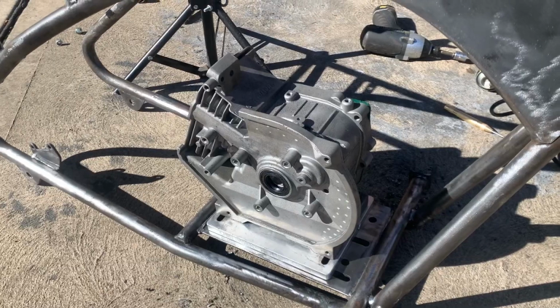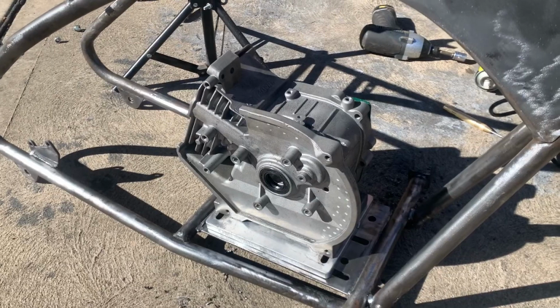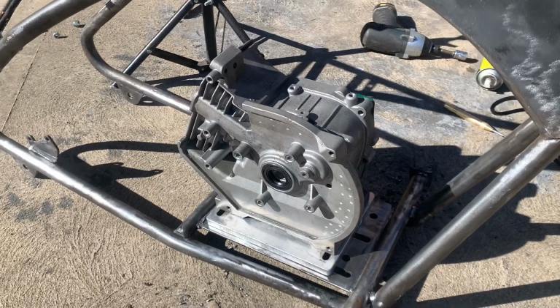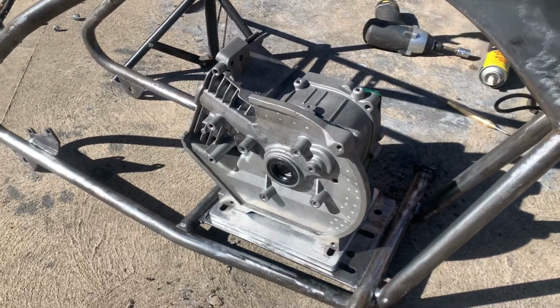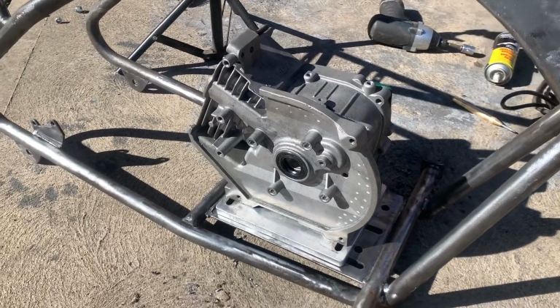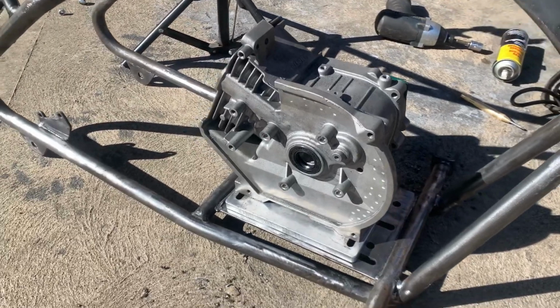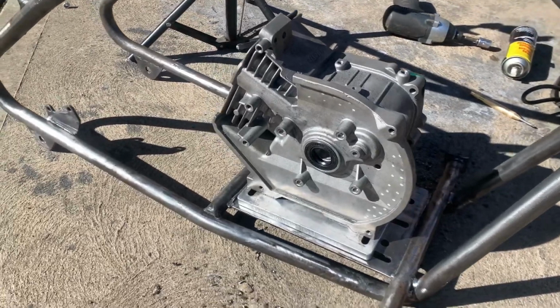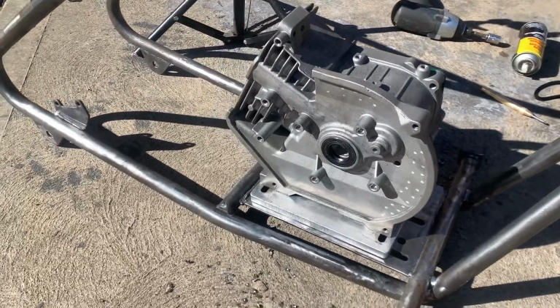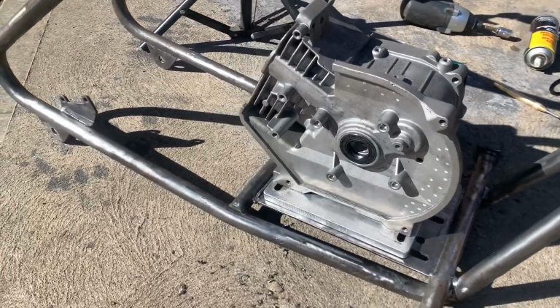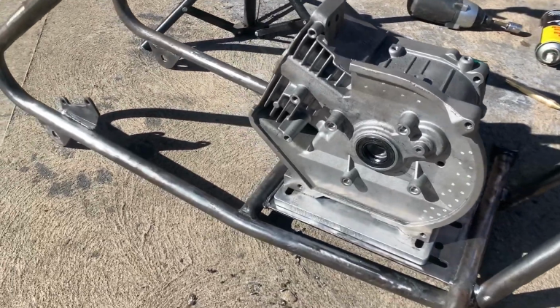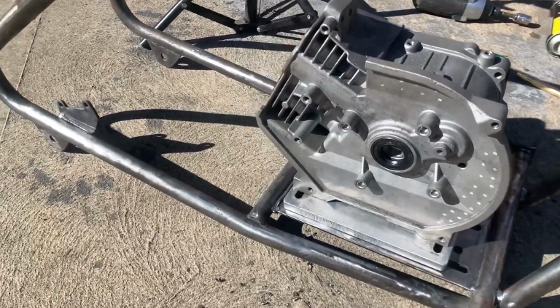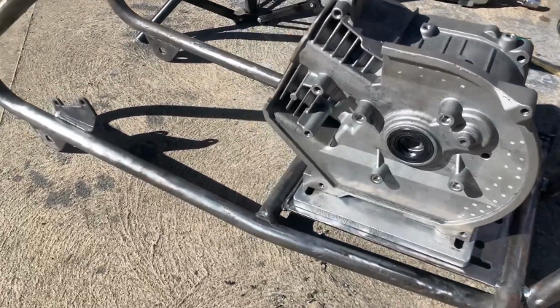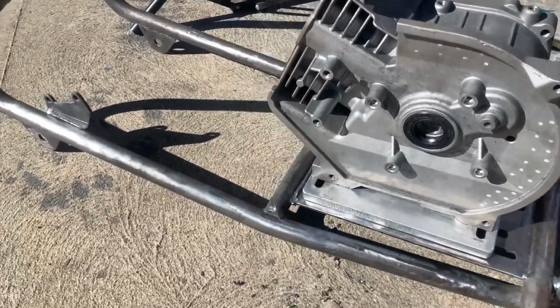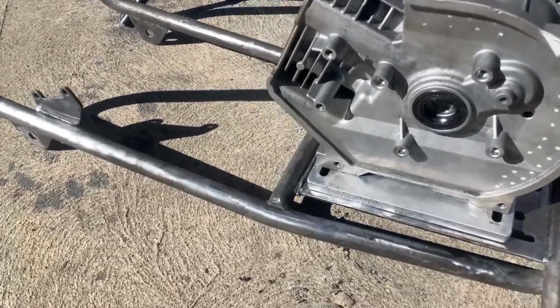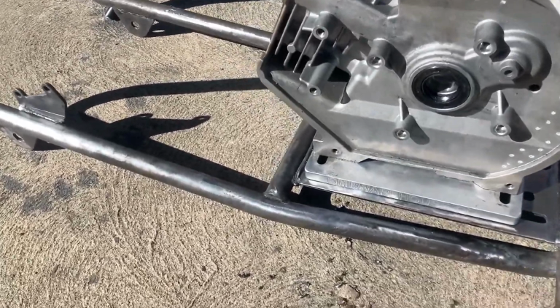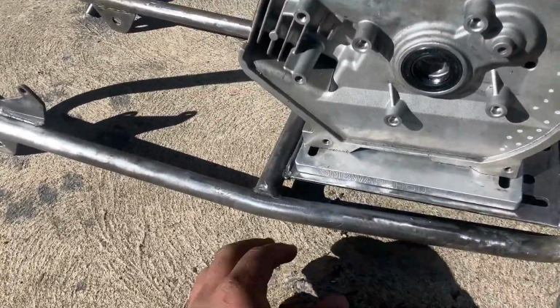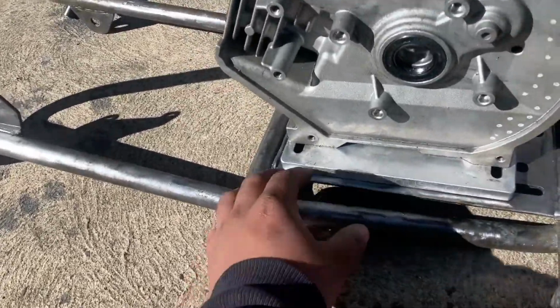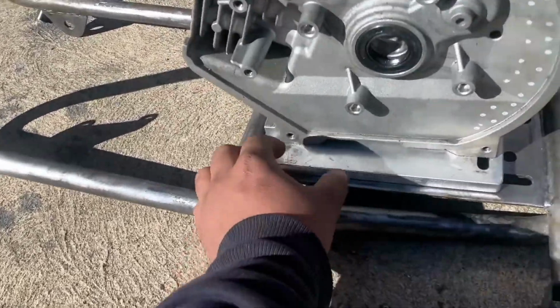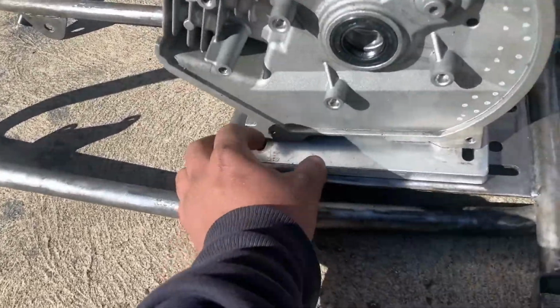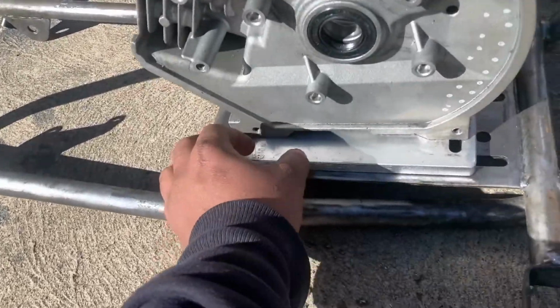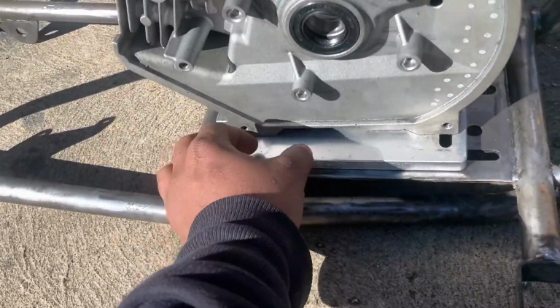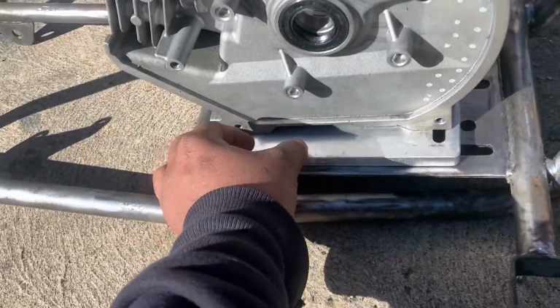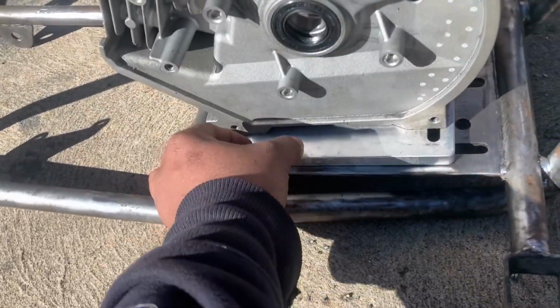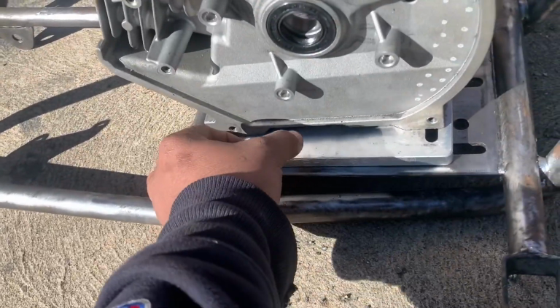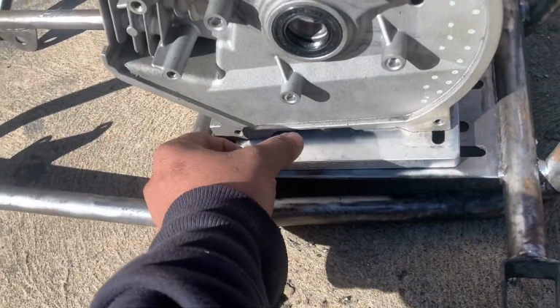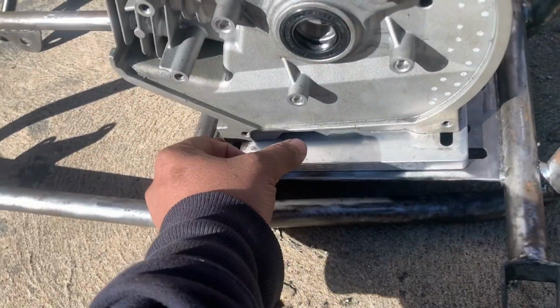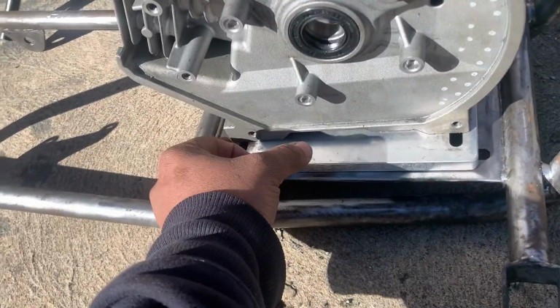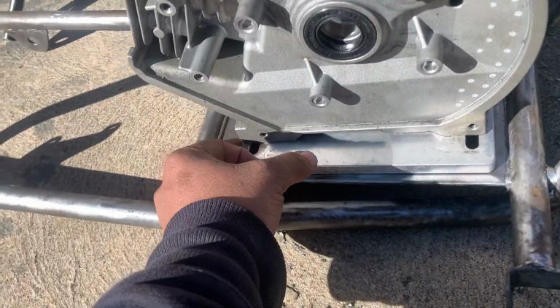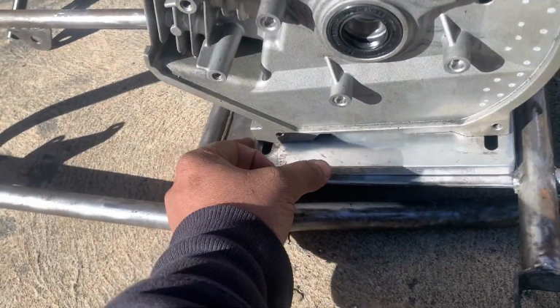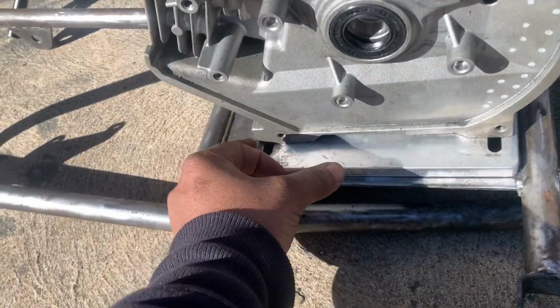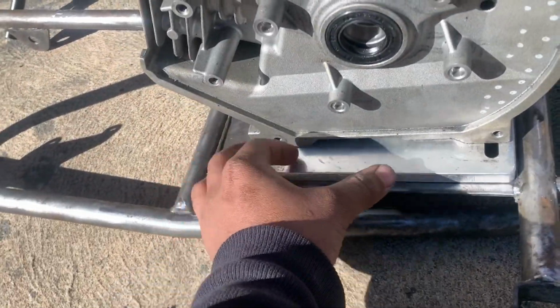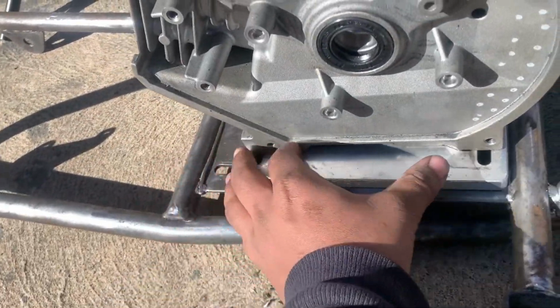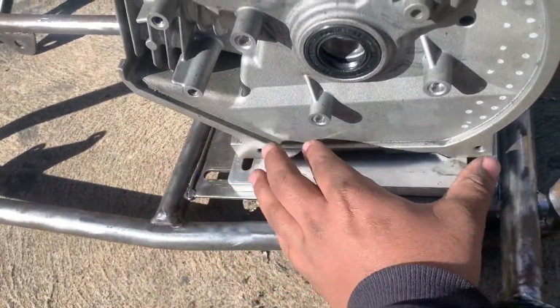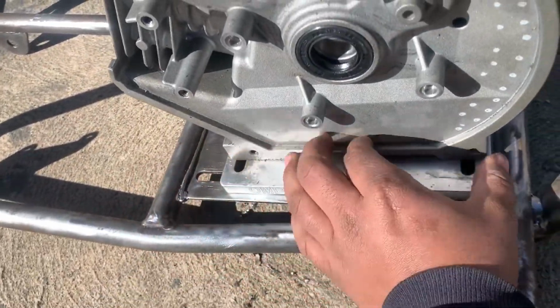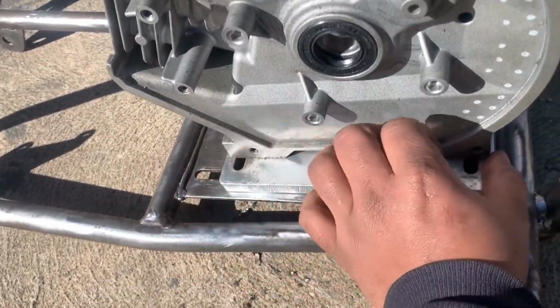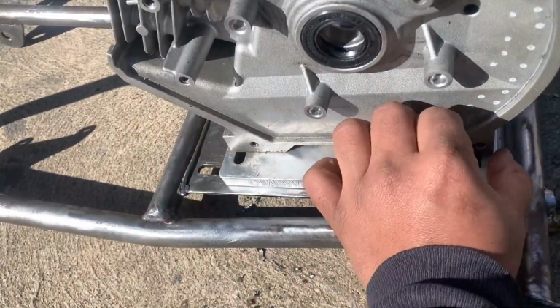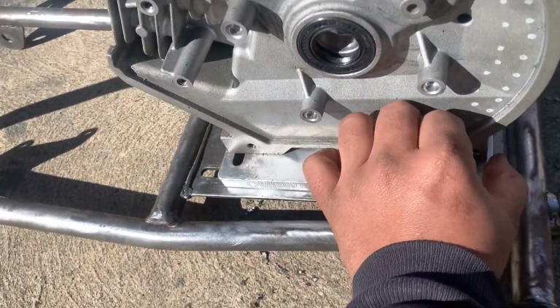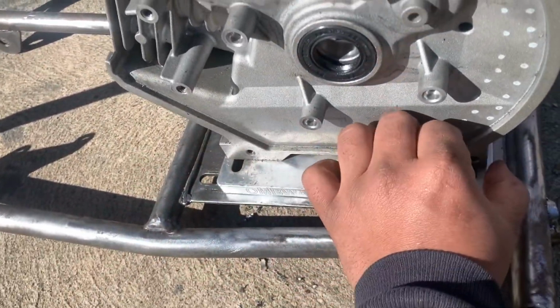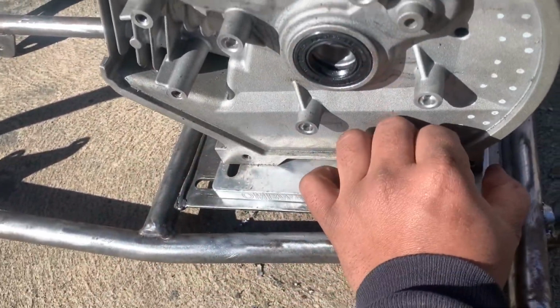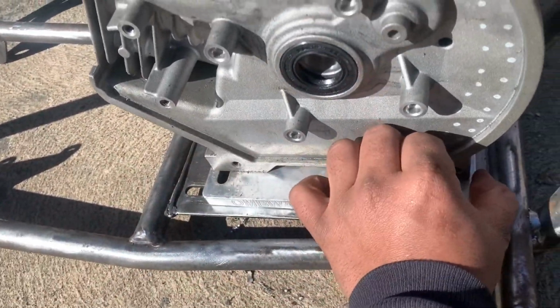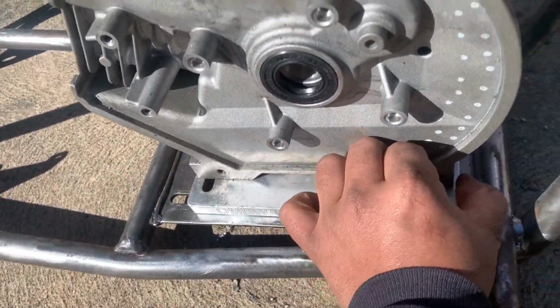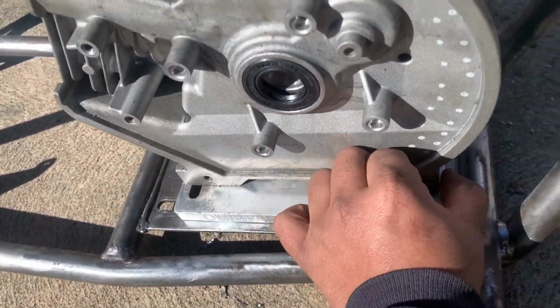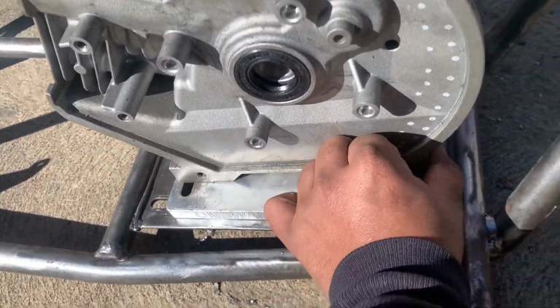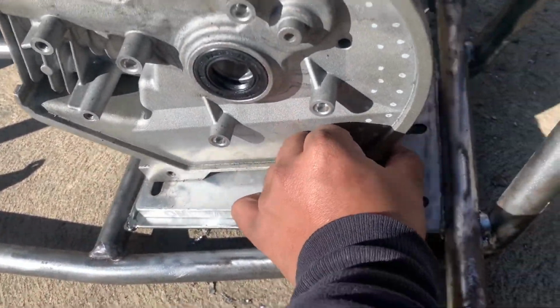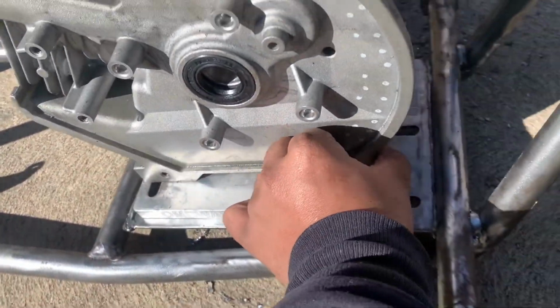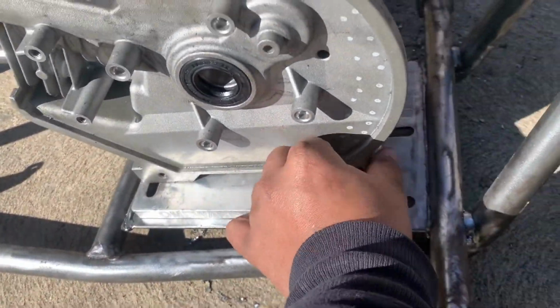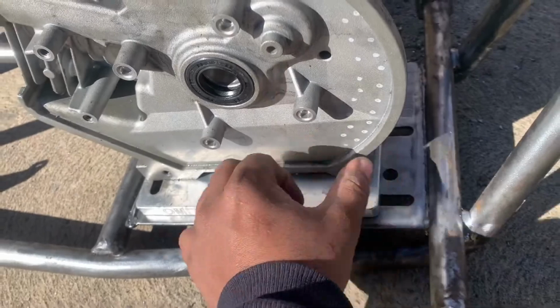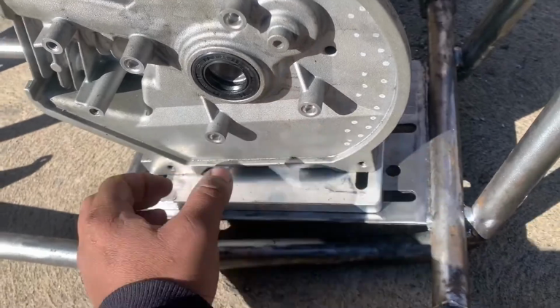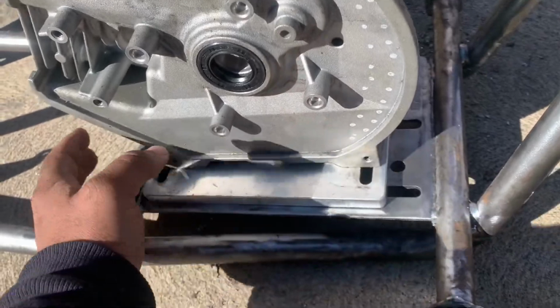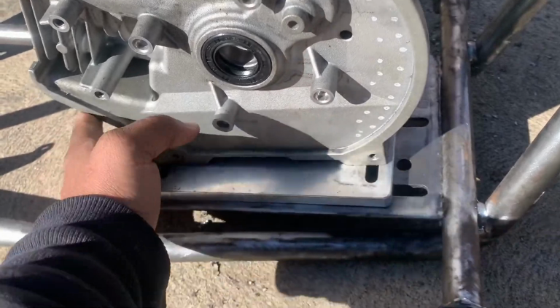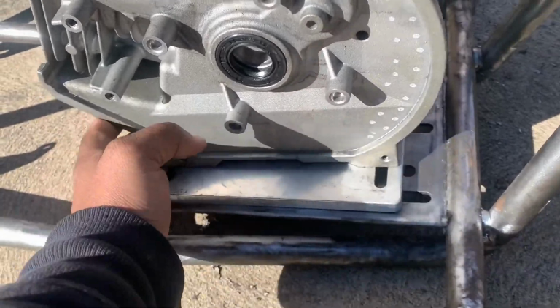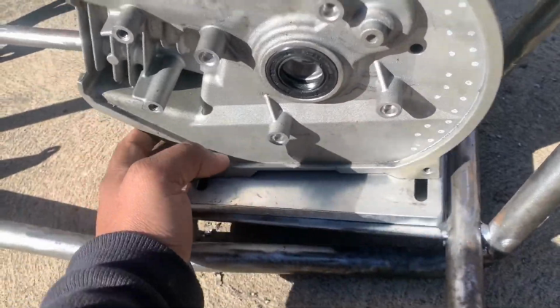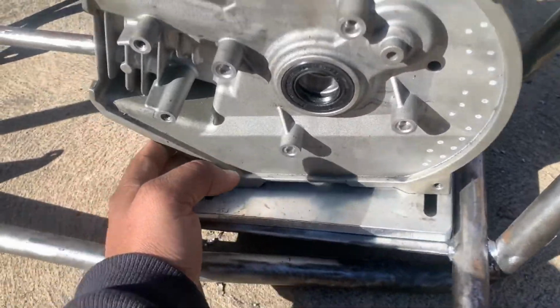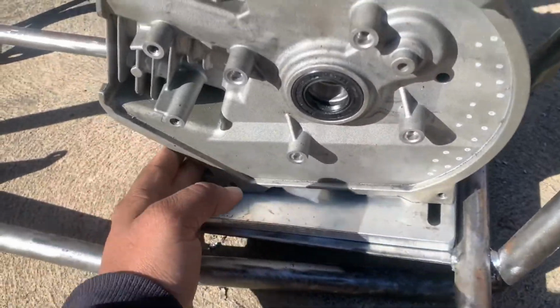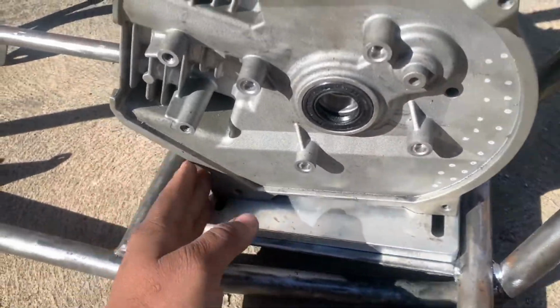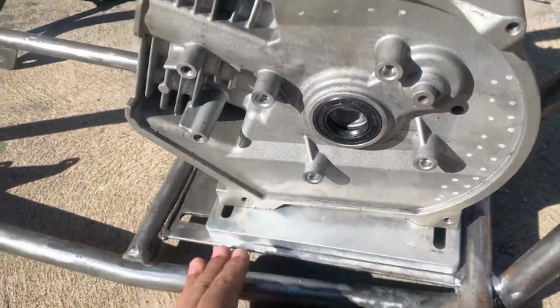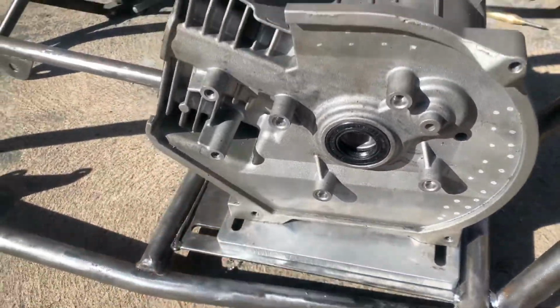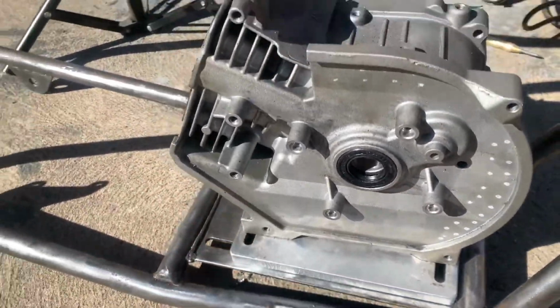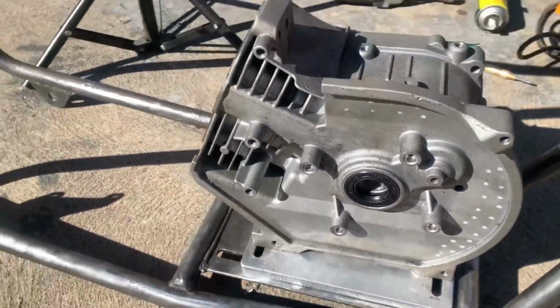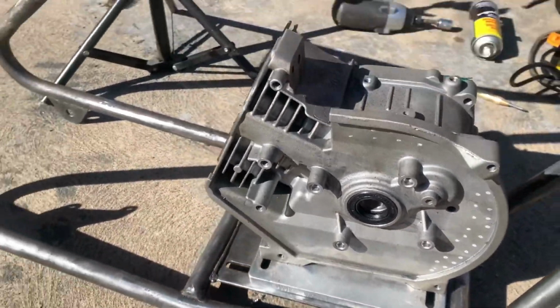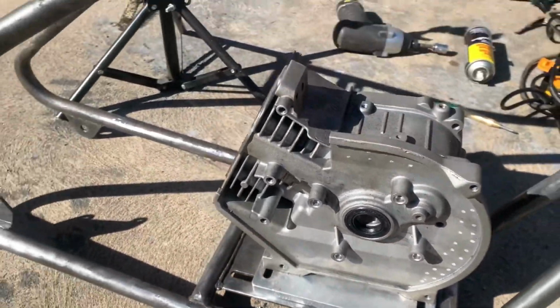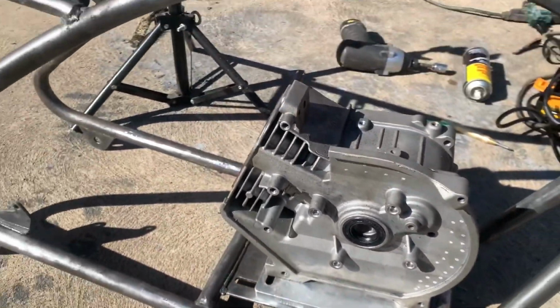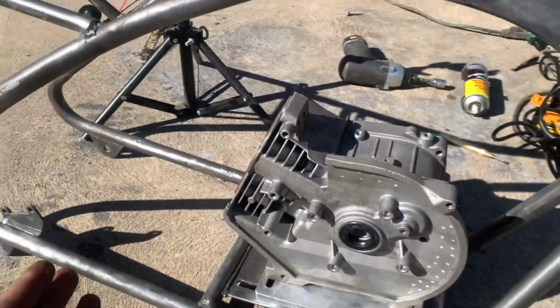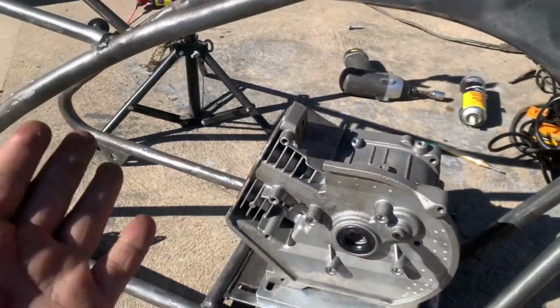What up guys, today I'll be showing you guys how to install an adjustable motor mount, so let's get right to it.